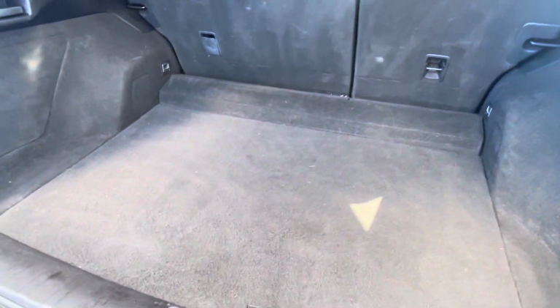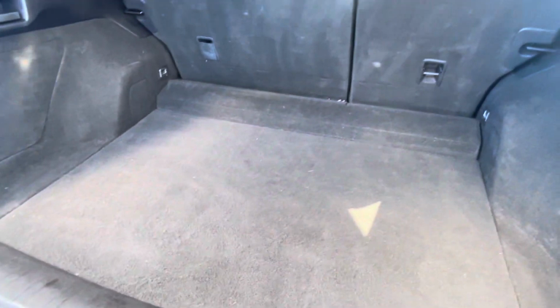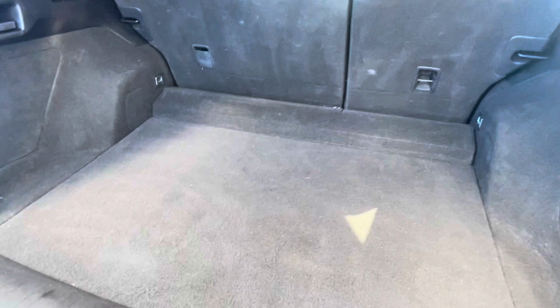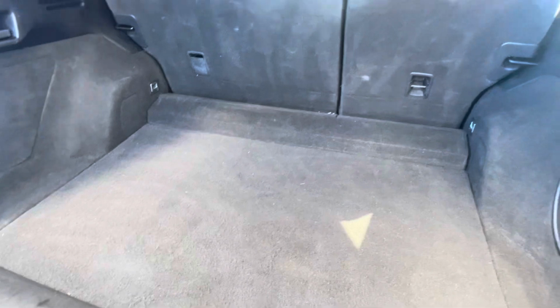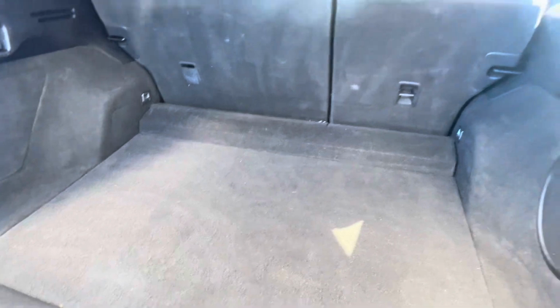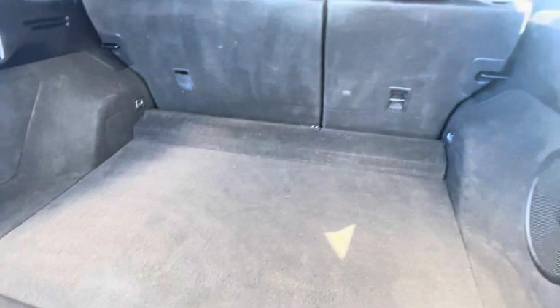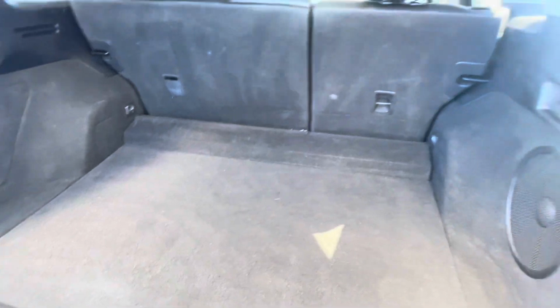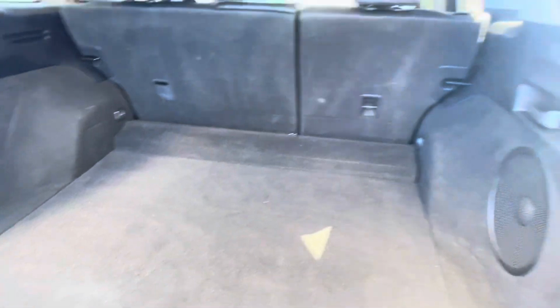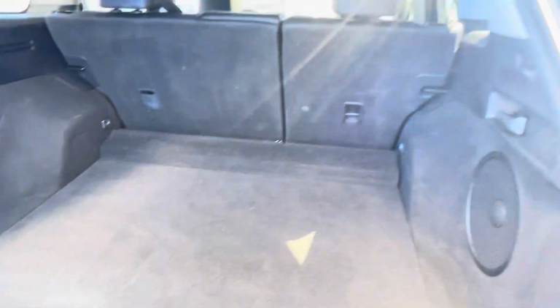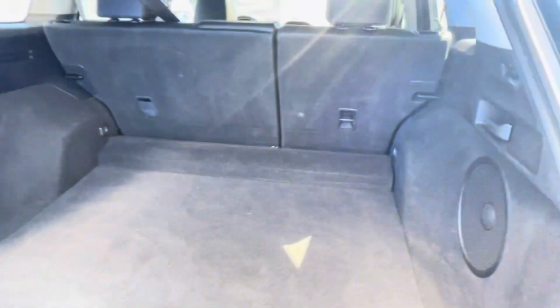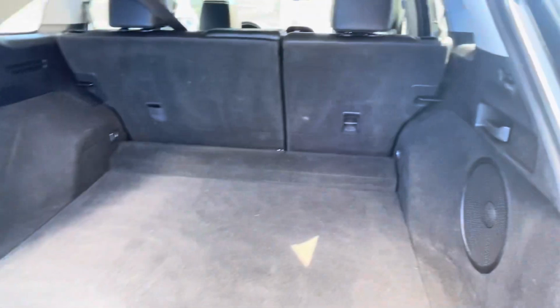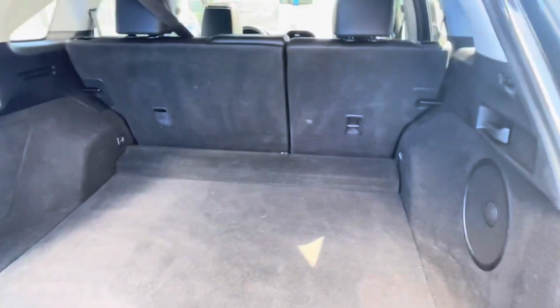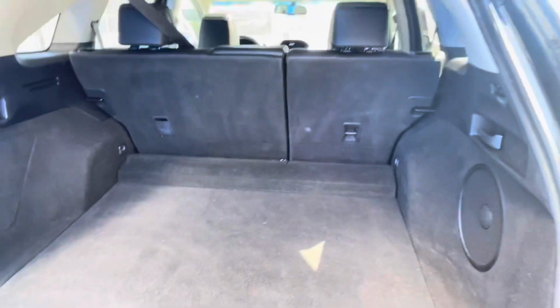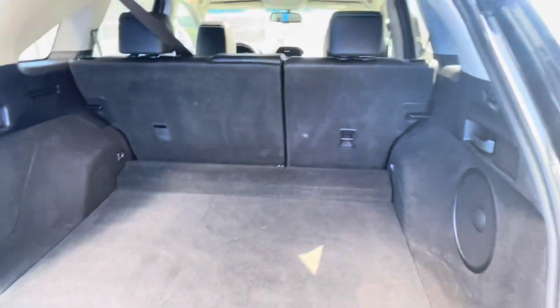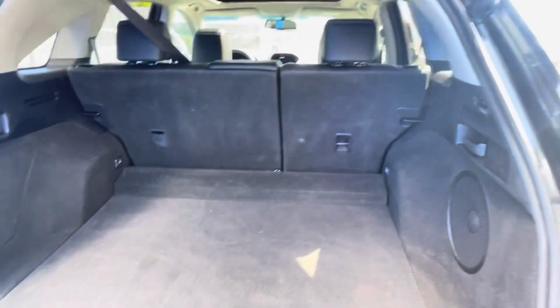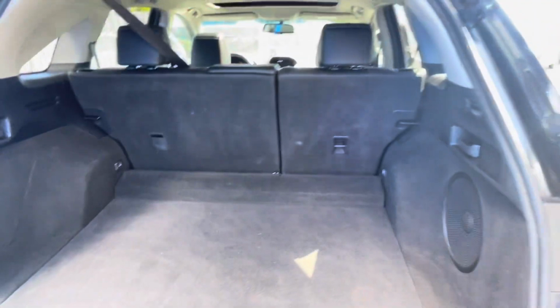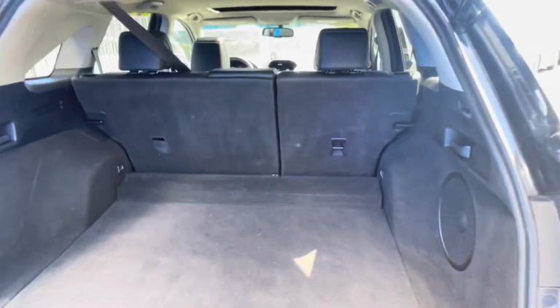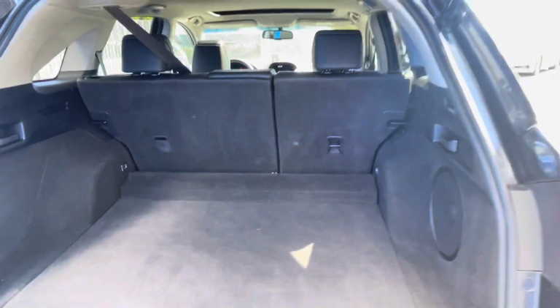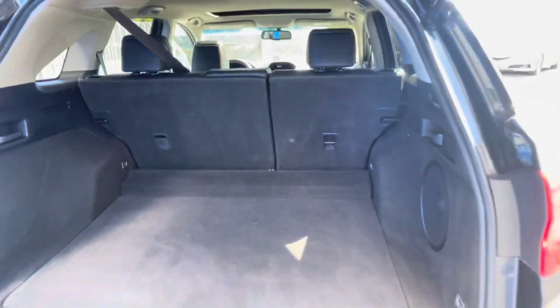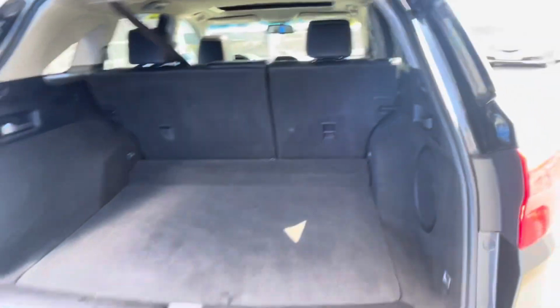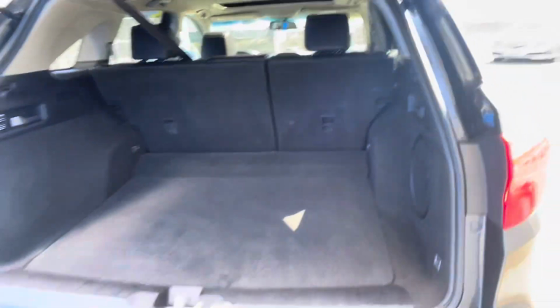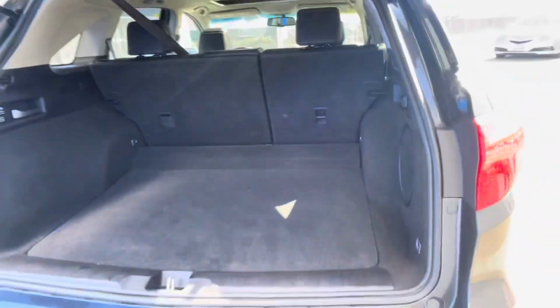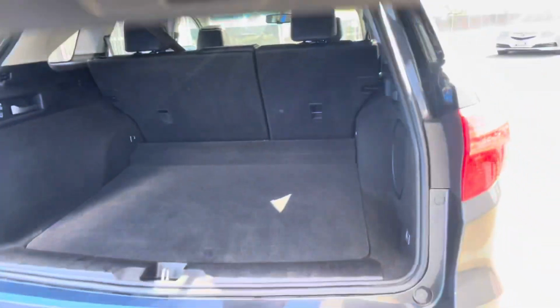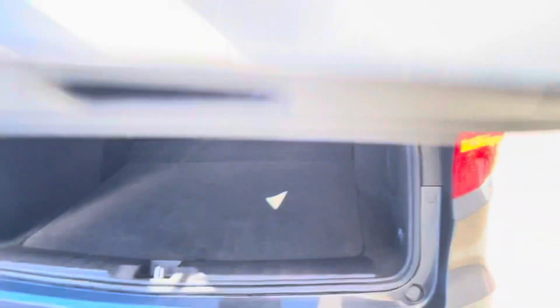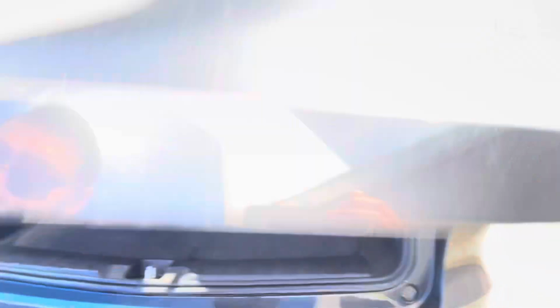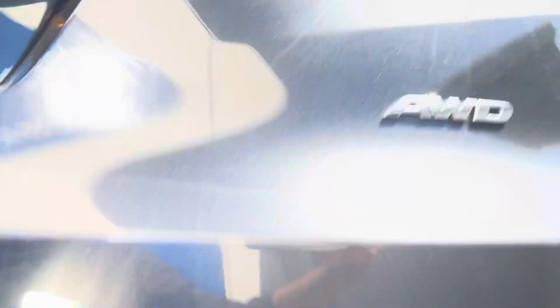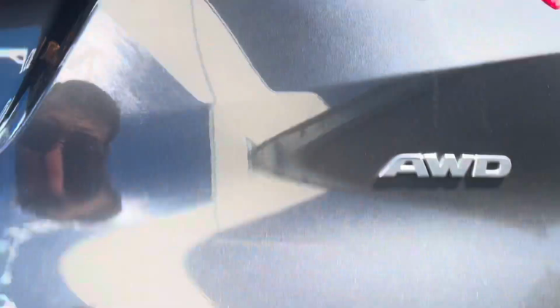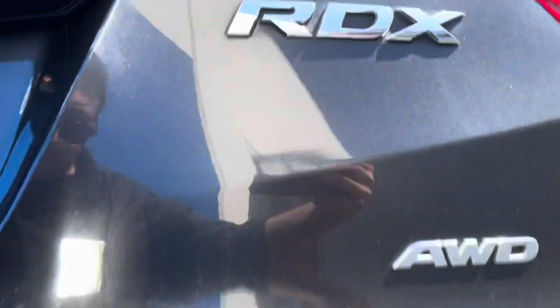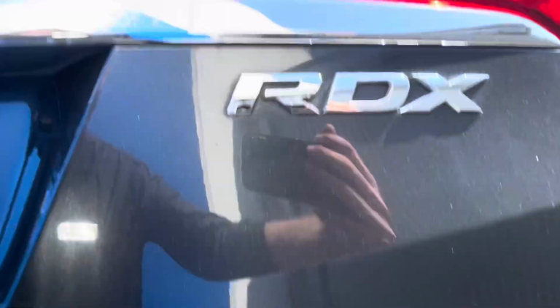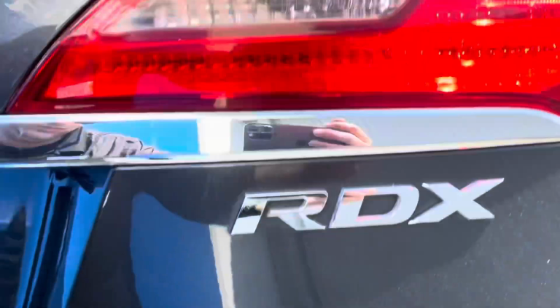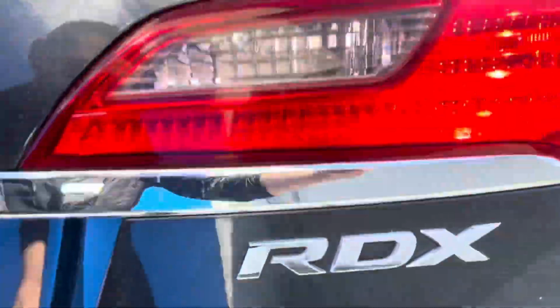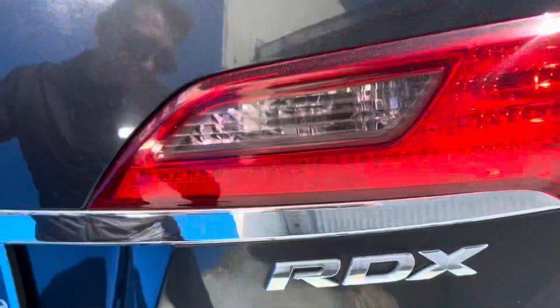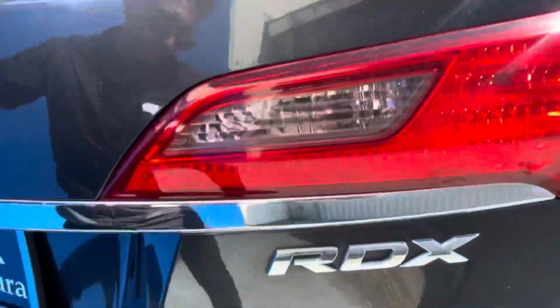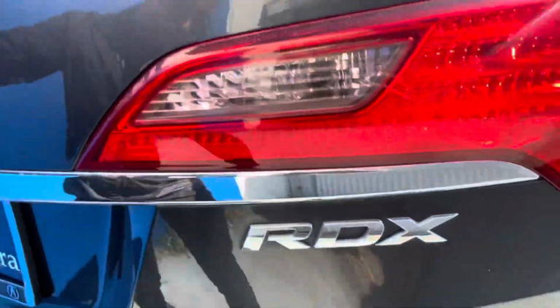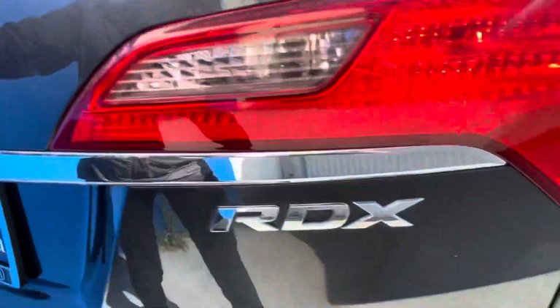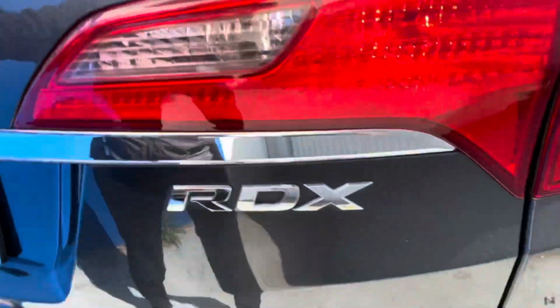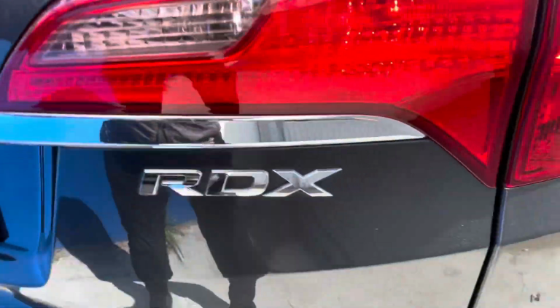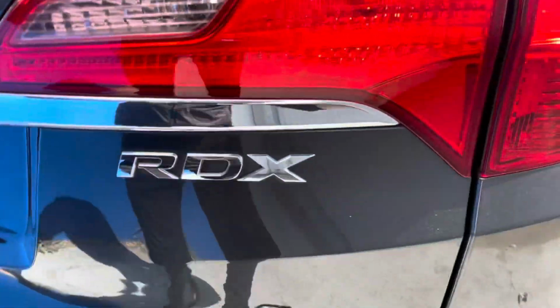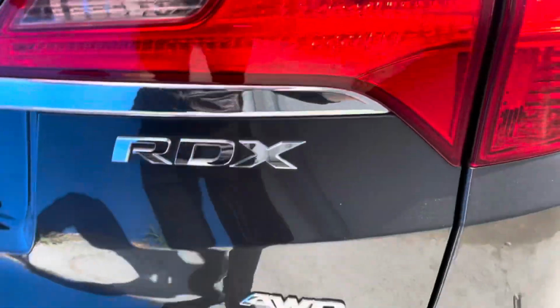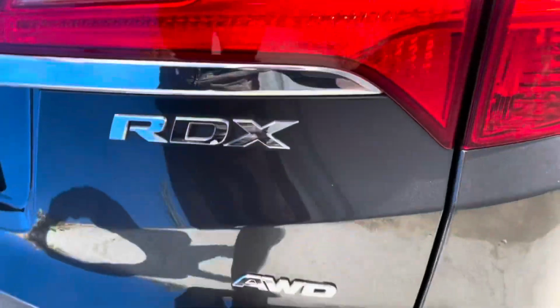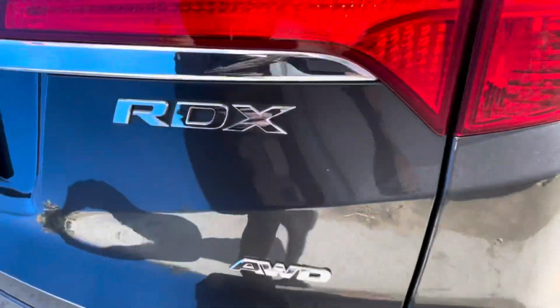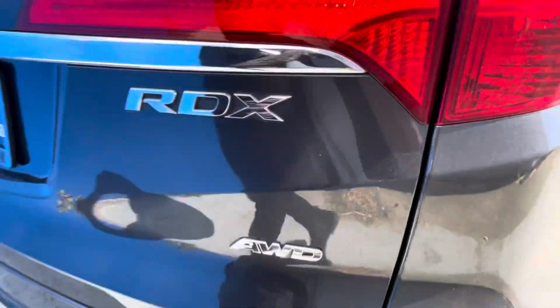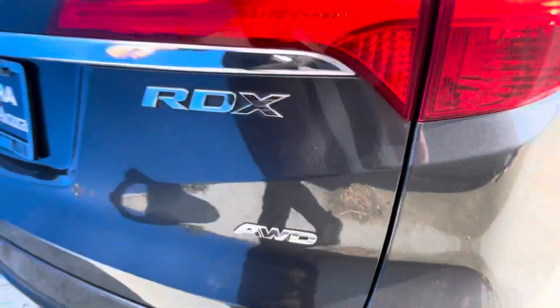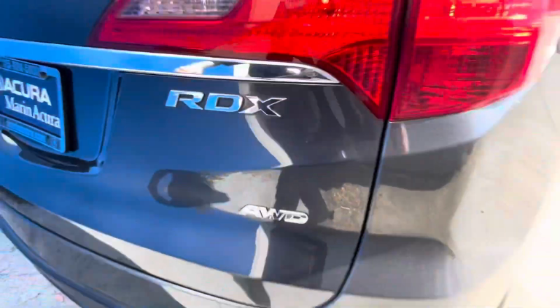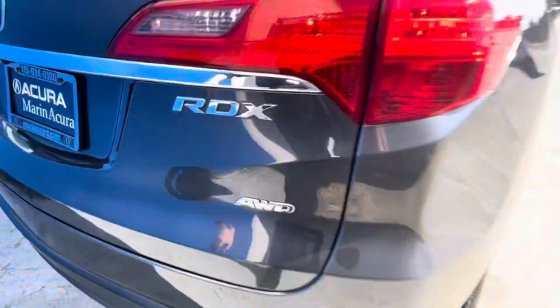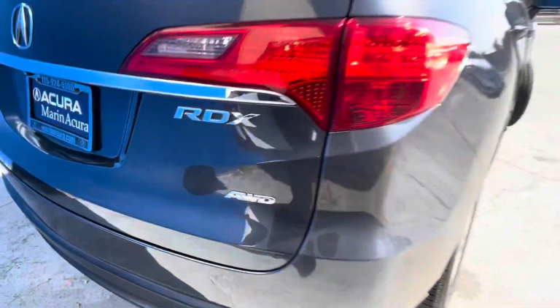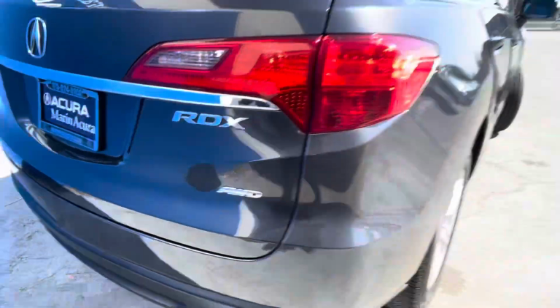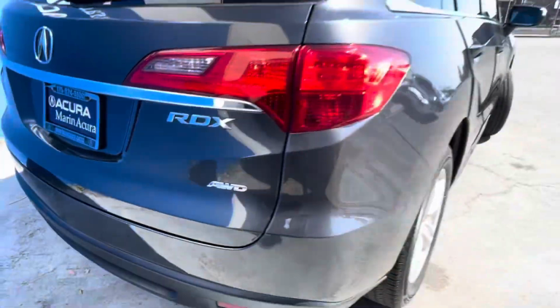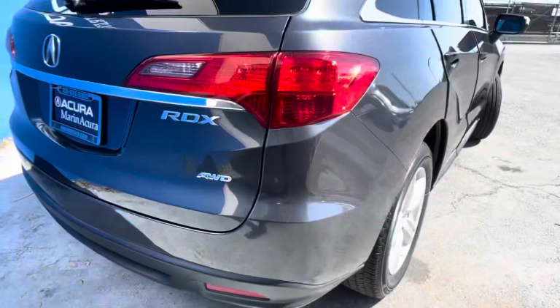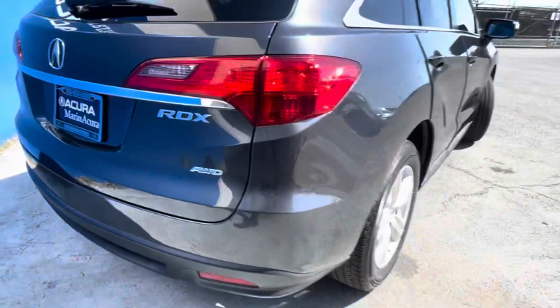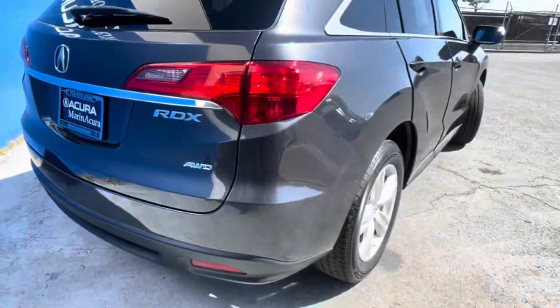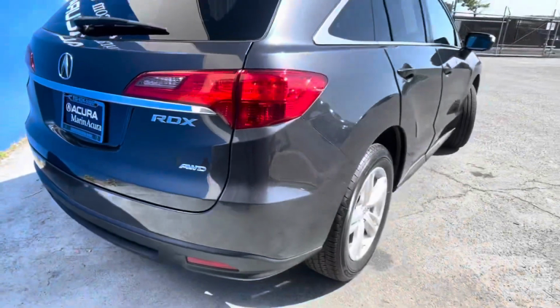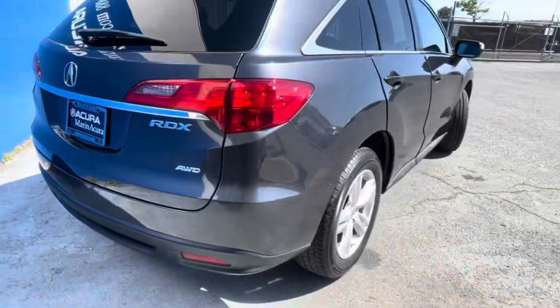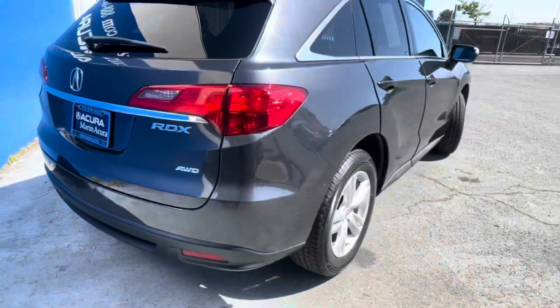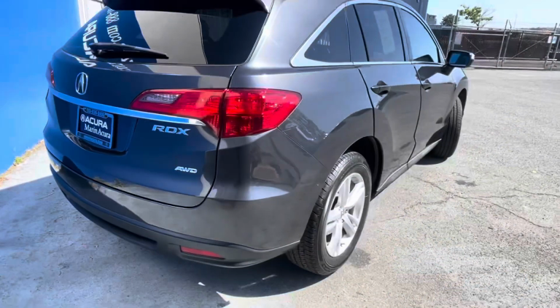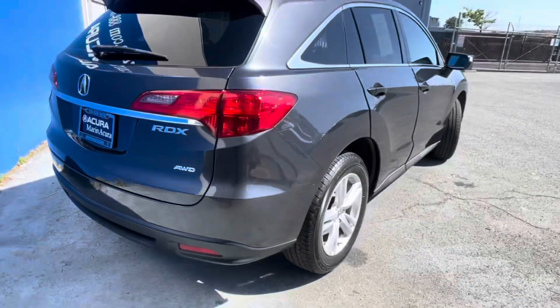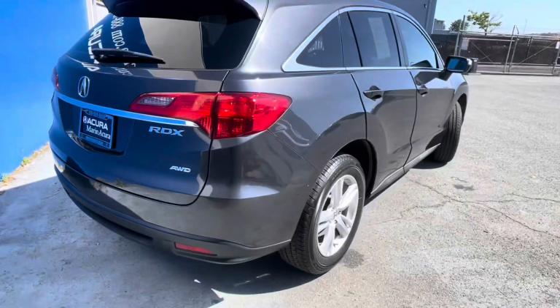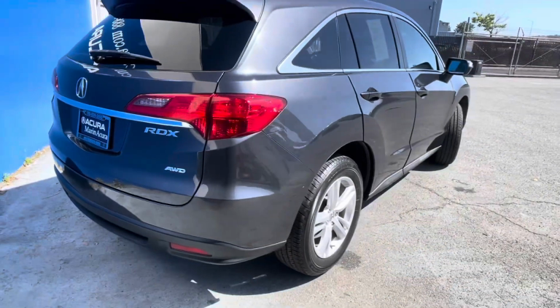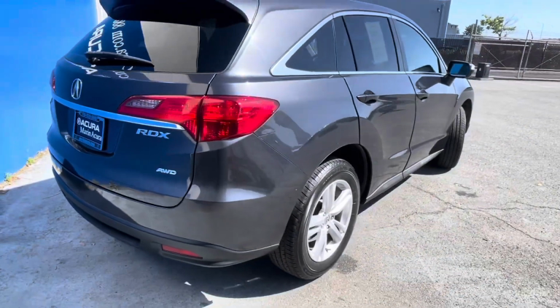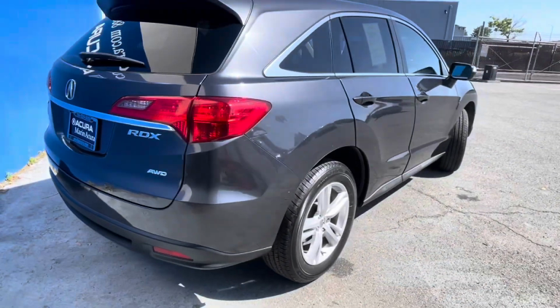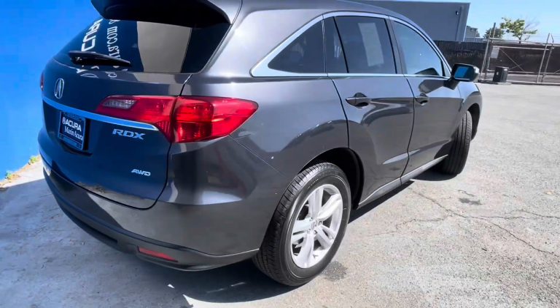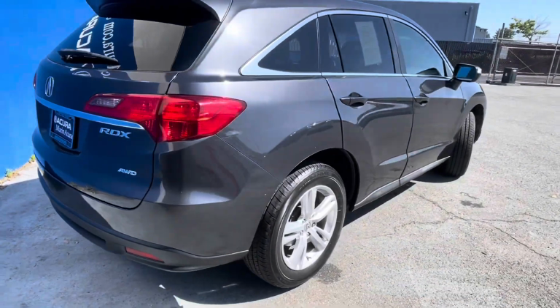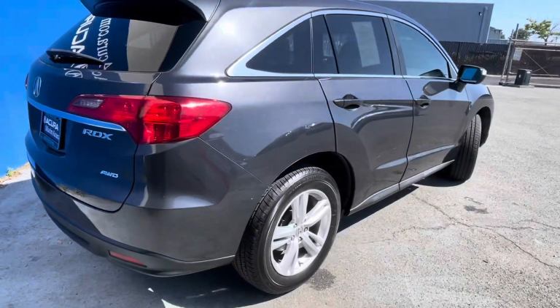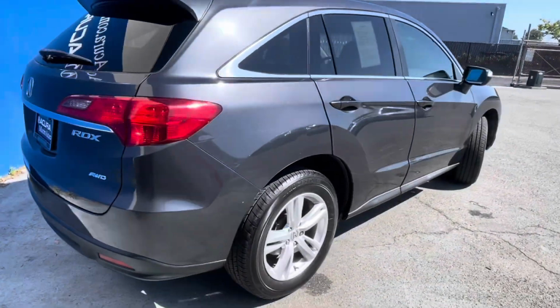The gray with the ebony exterior is a fantastic combination — very clean, sophisticated look.